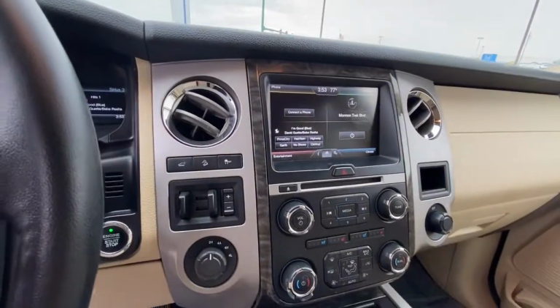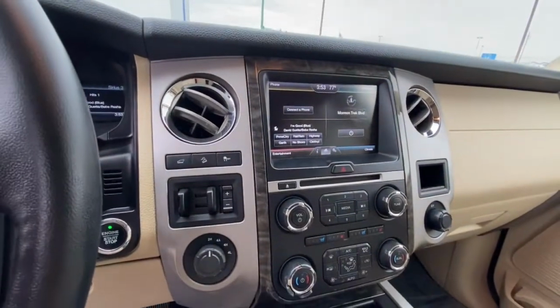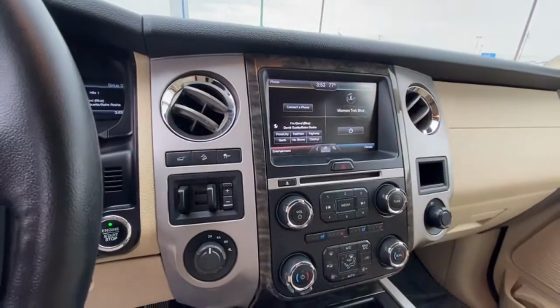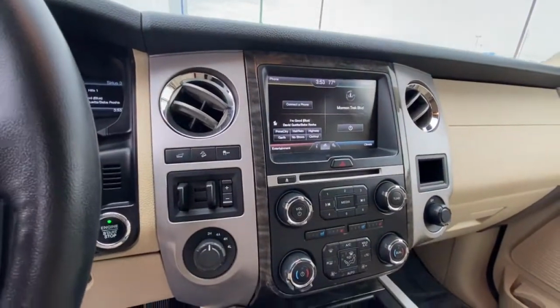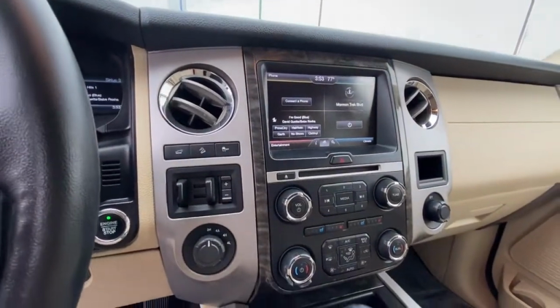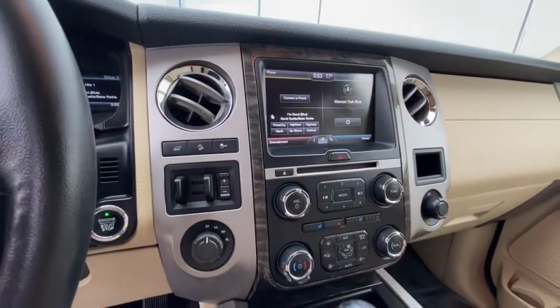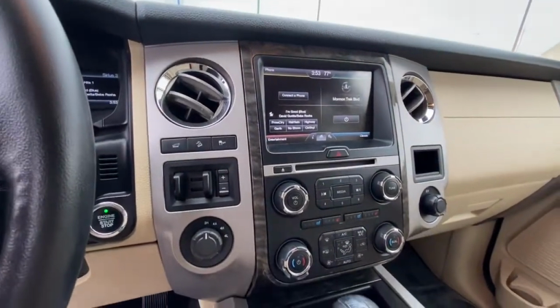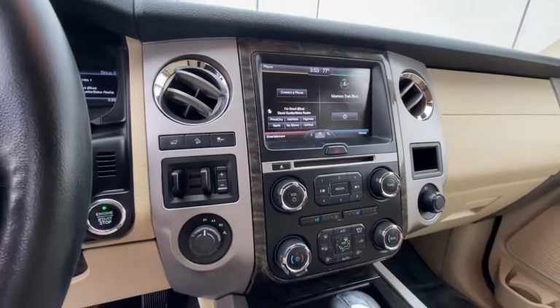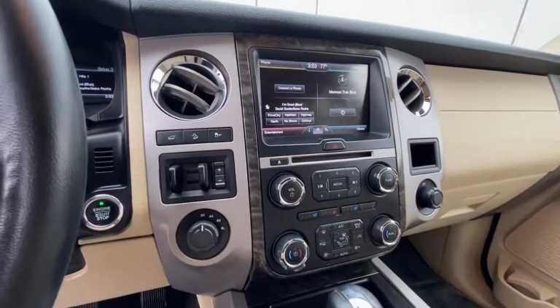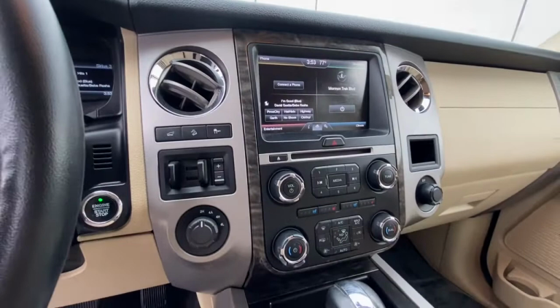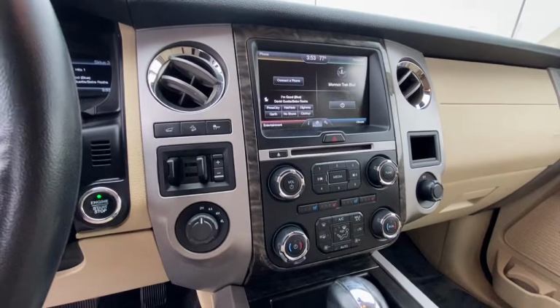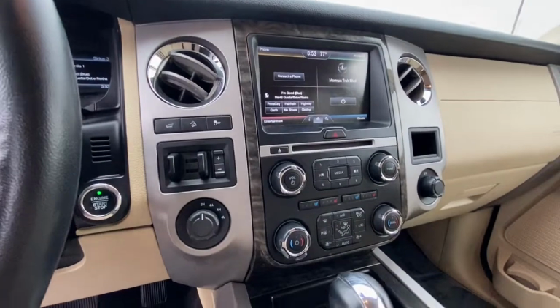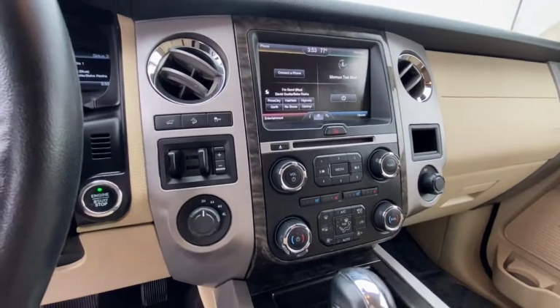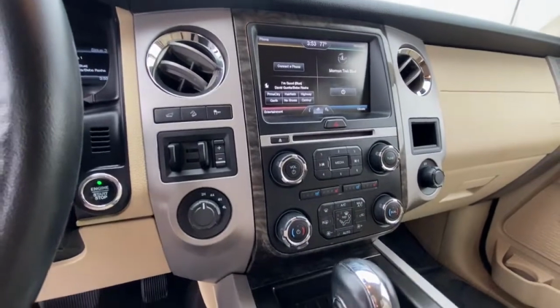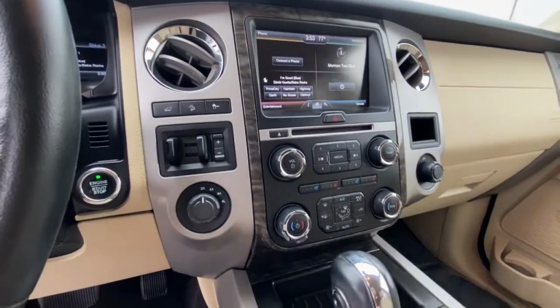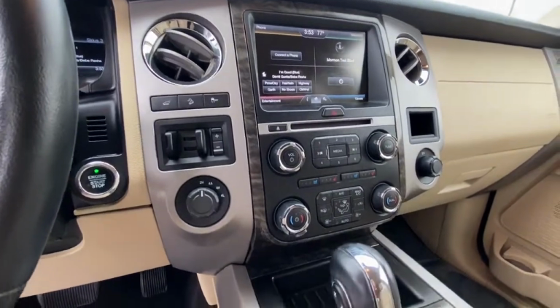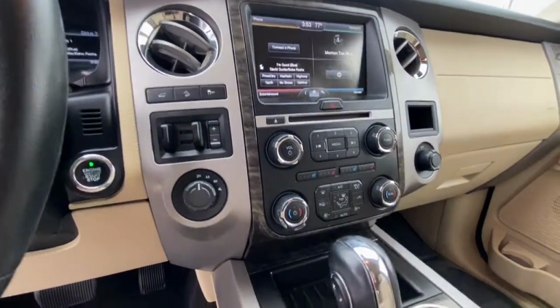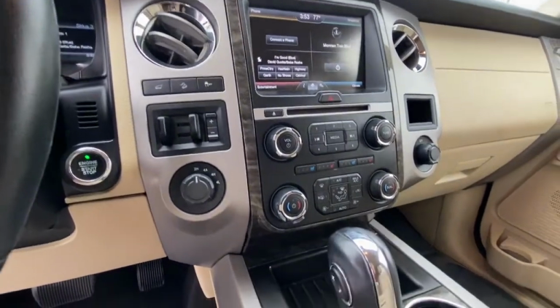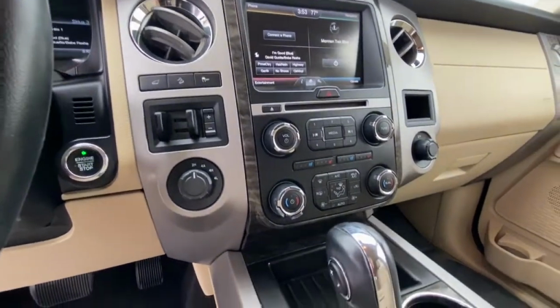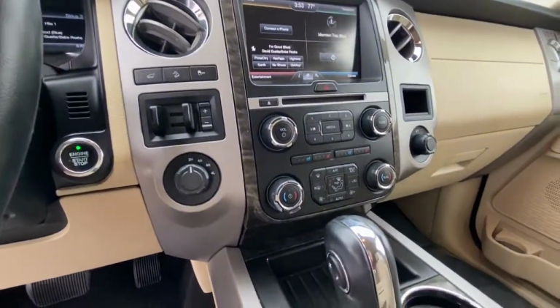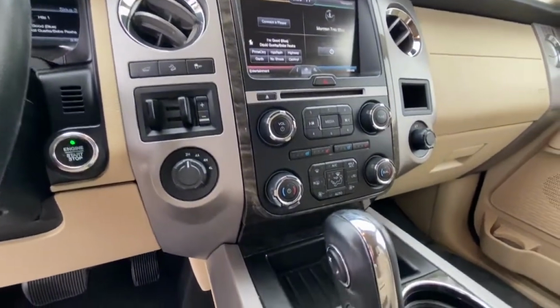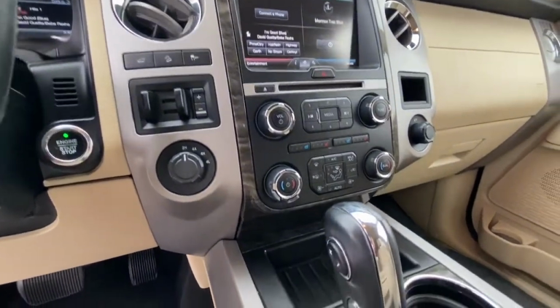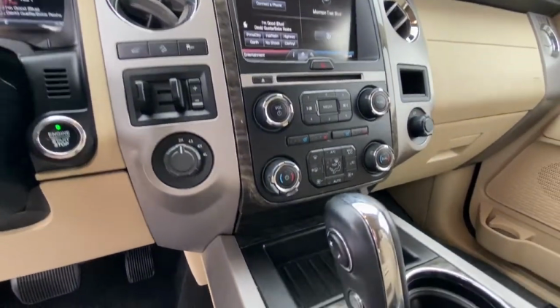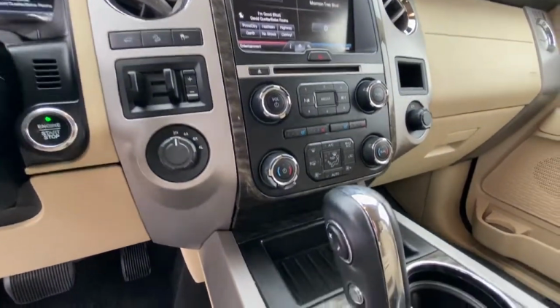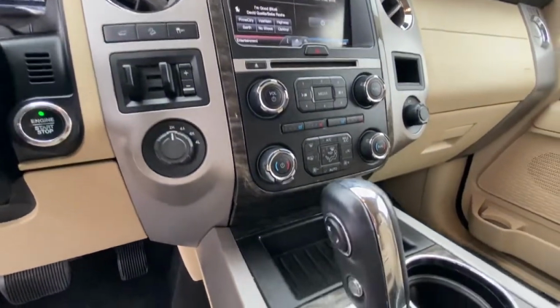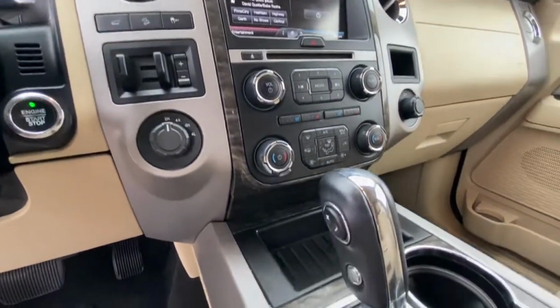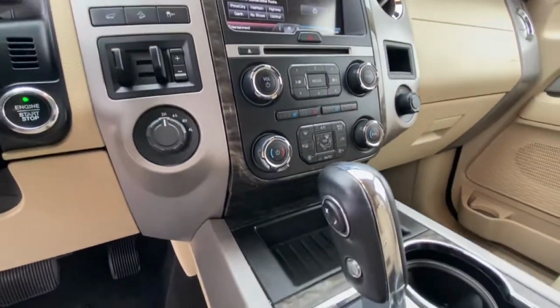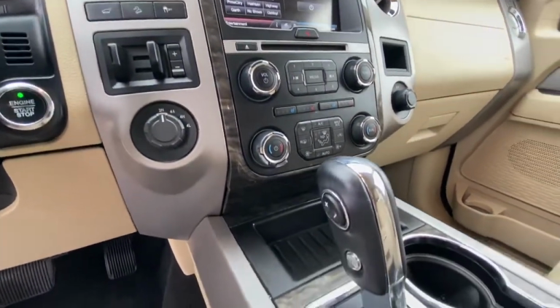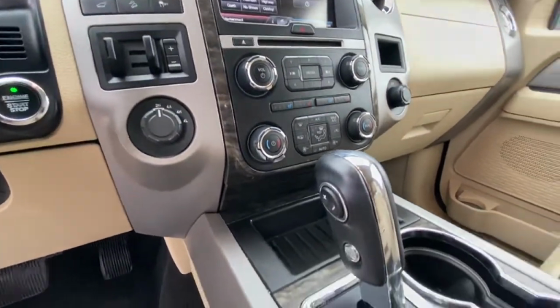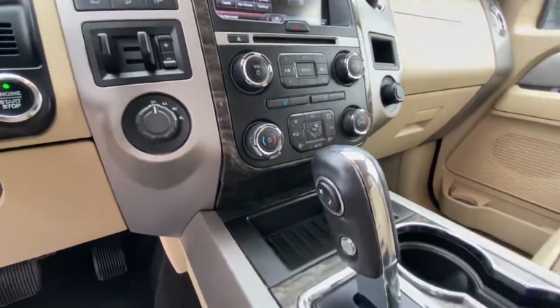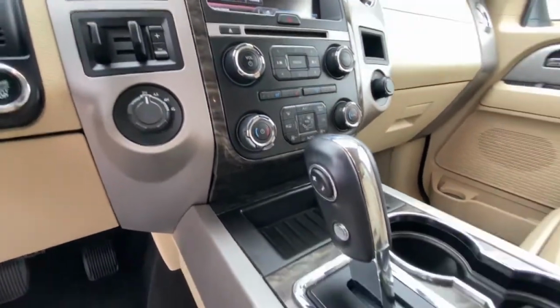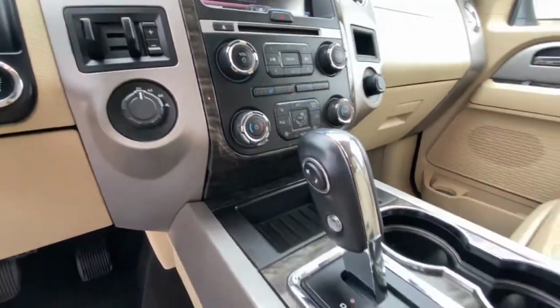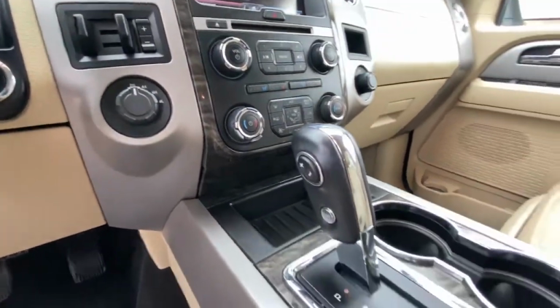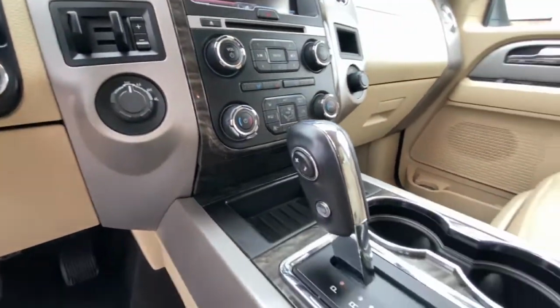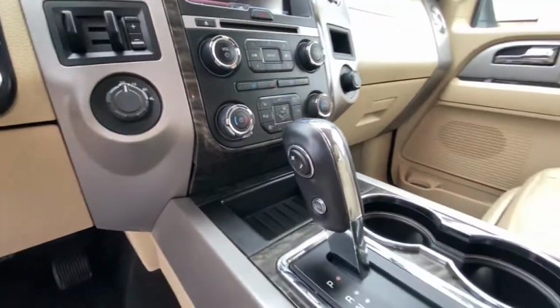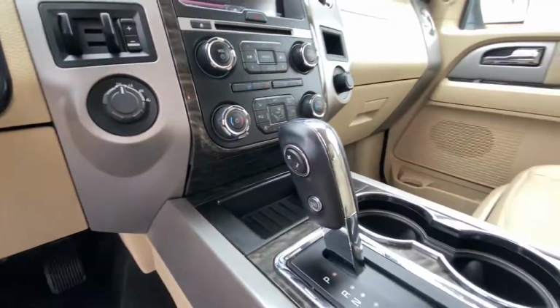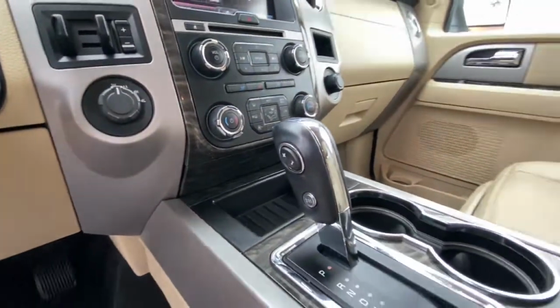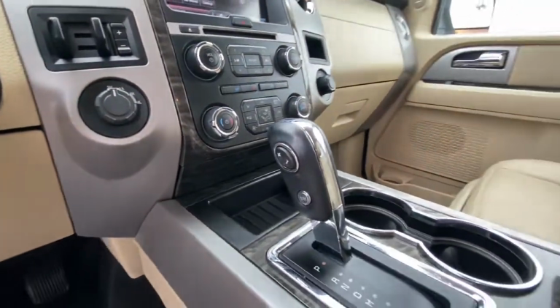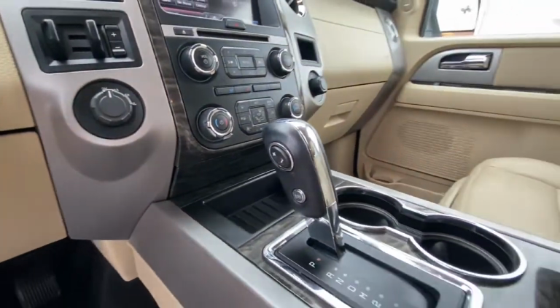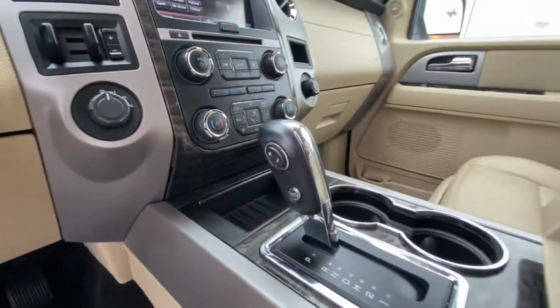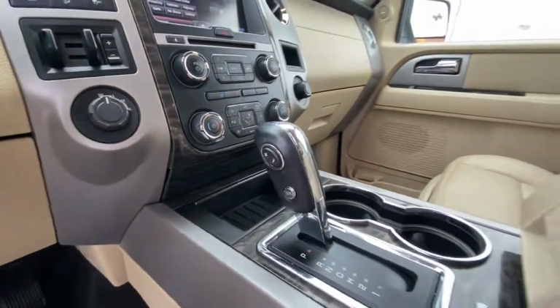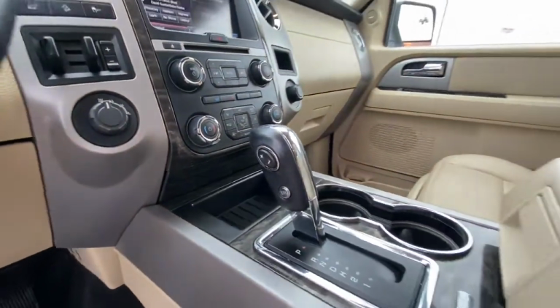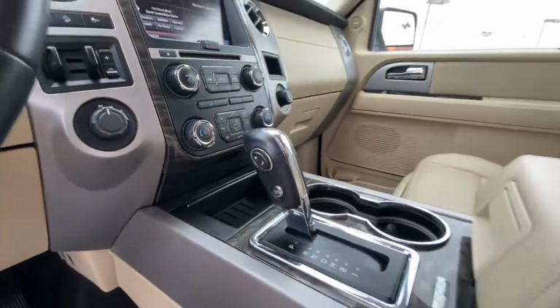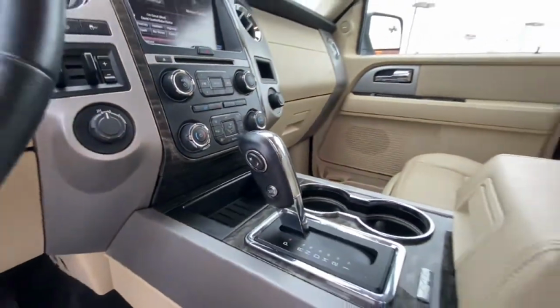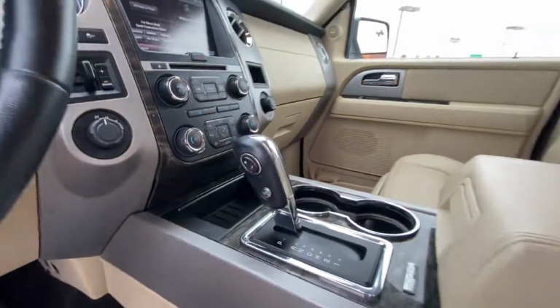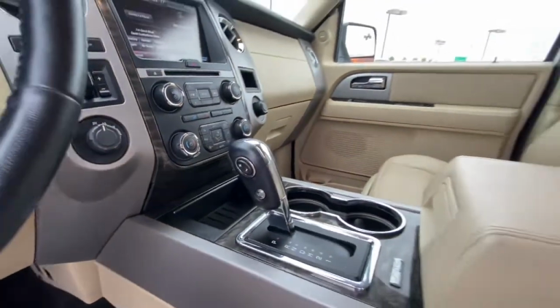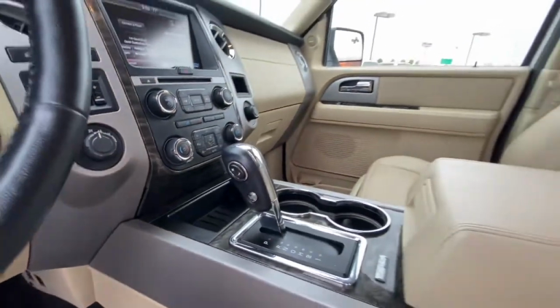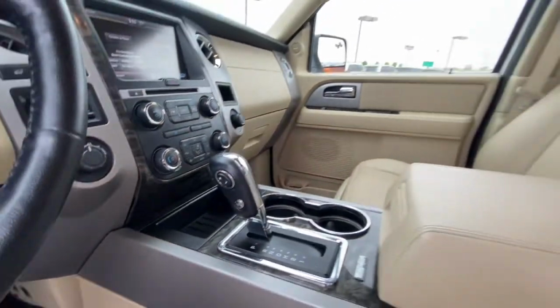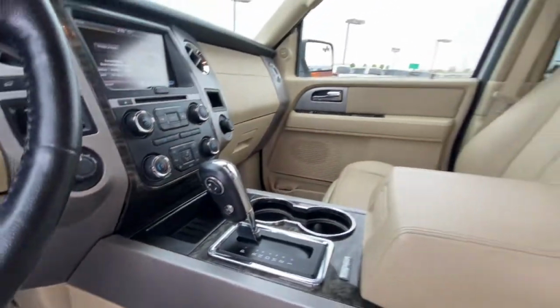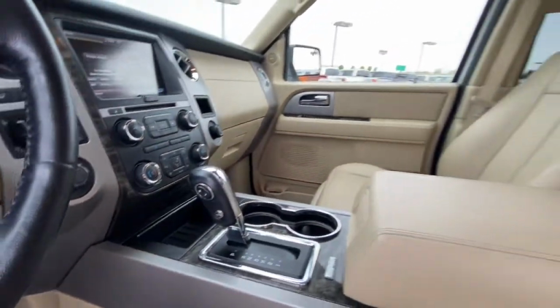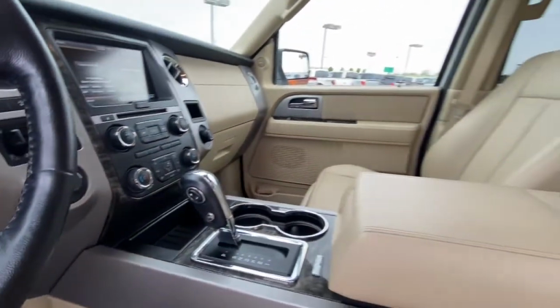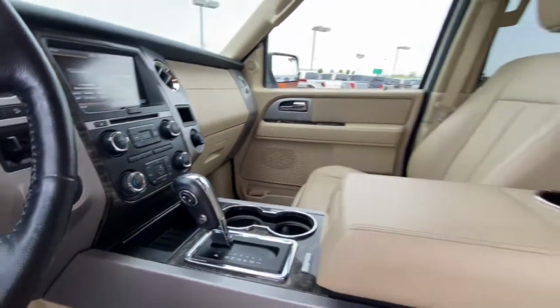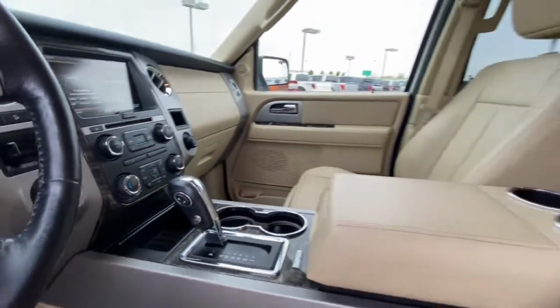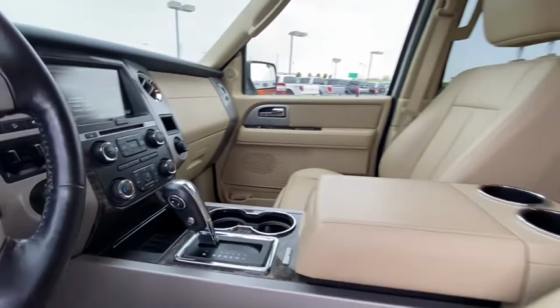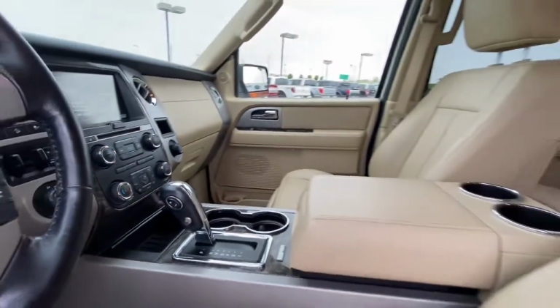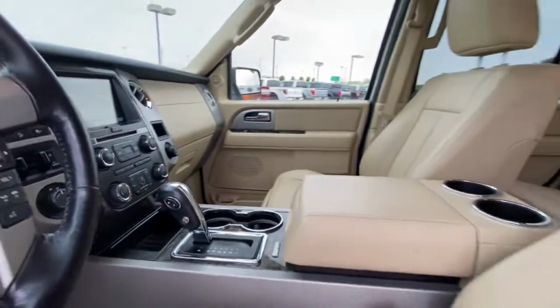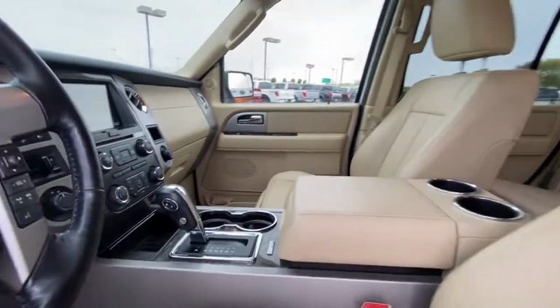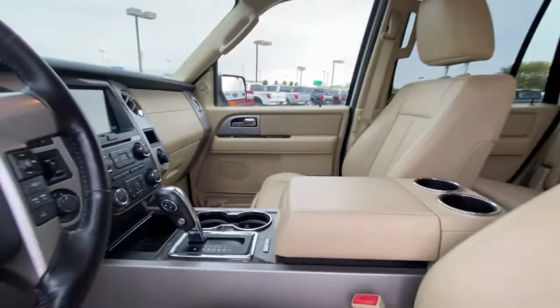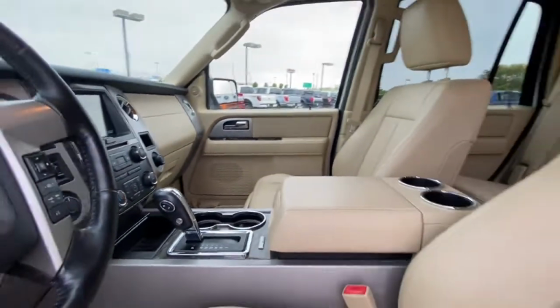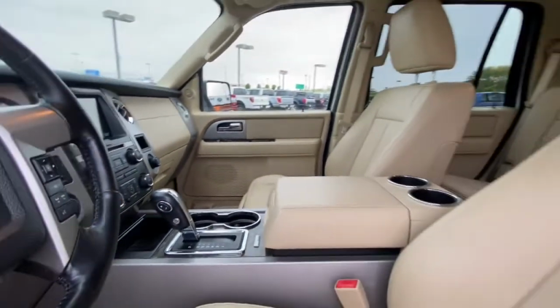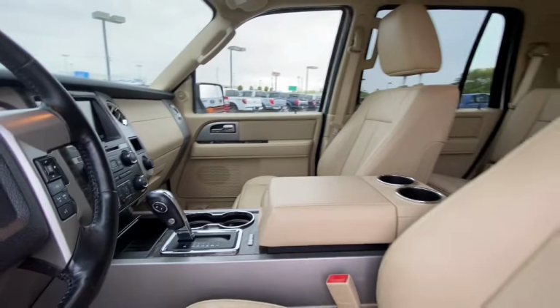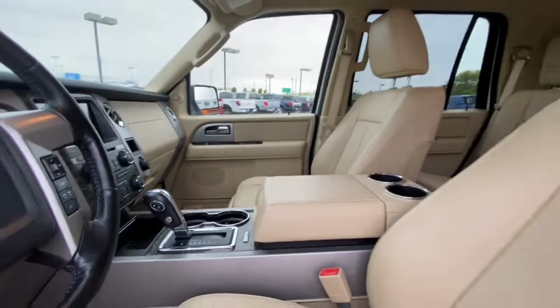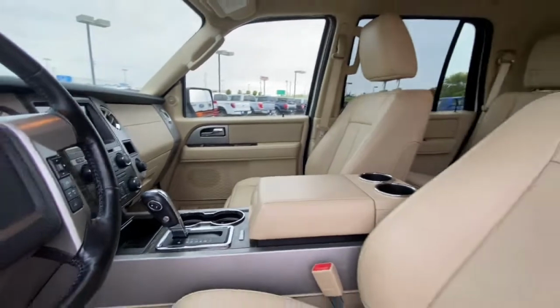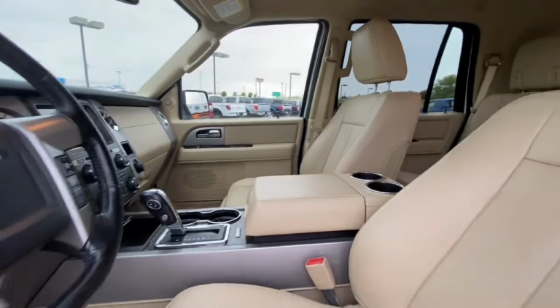Fog lamps, electronic stability control, dual zone AC, power driver seat, and third row seat.